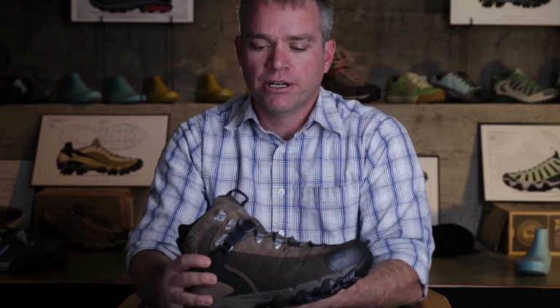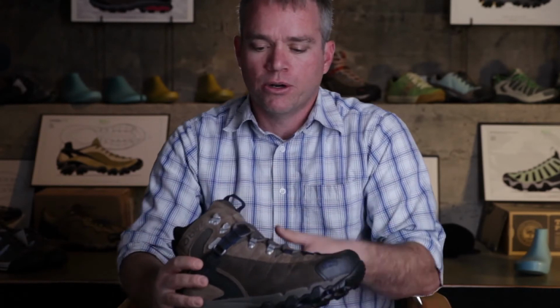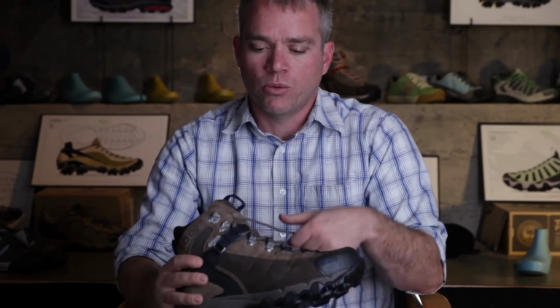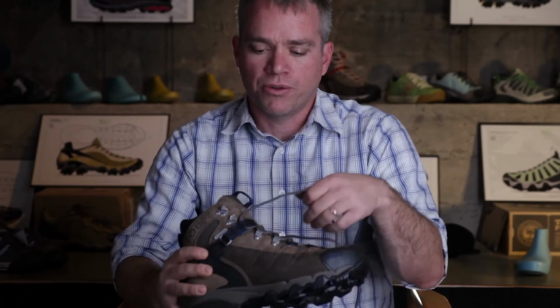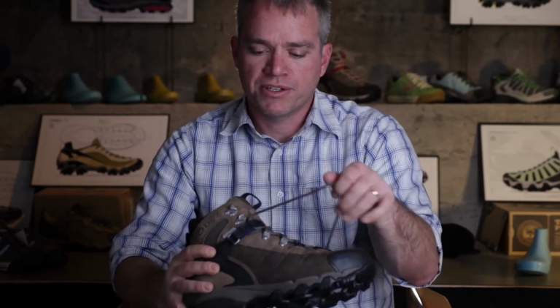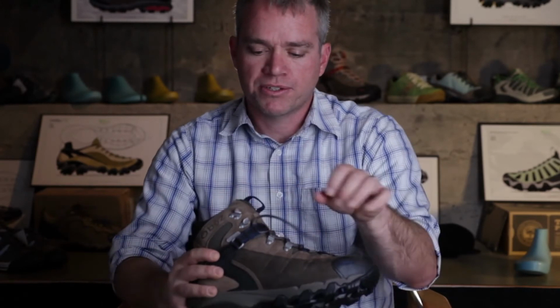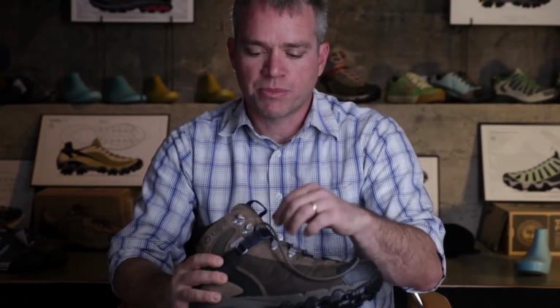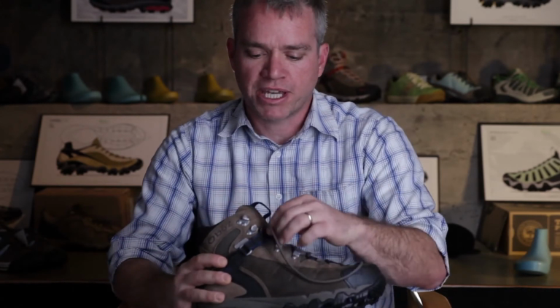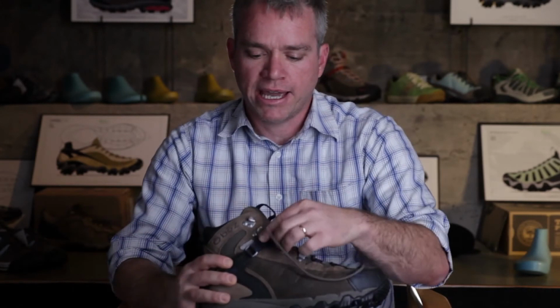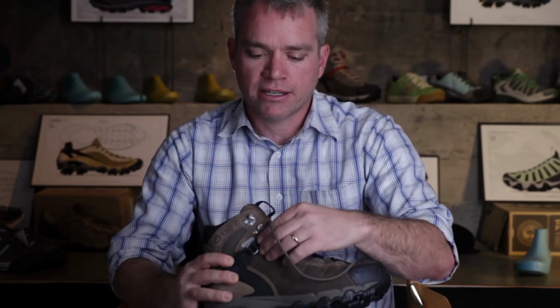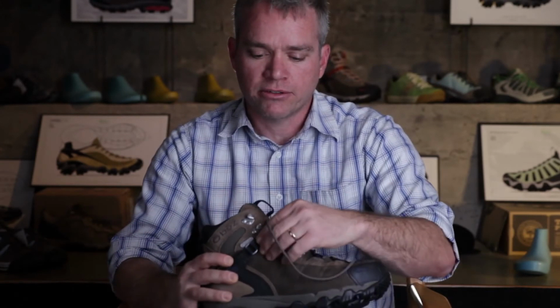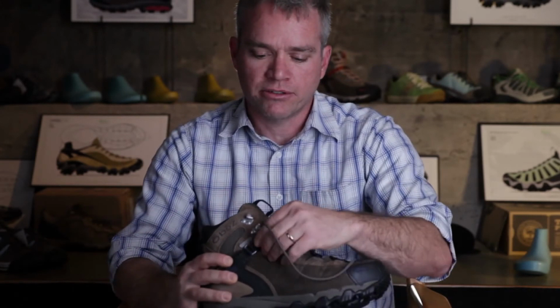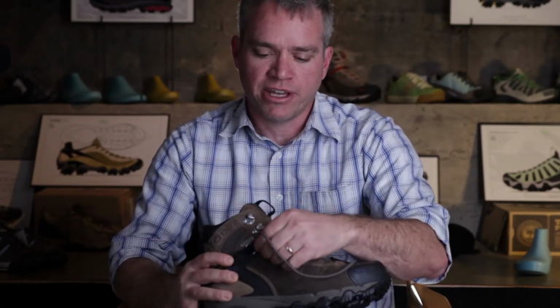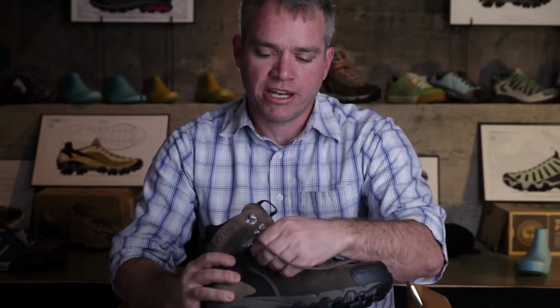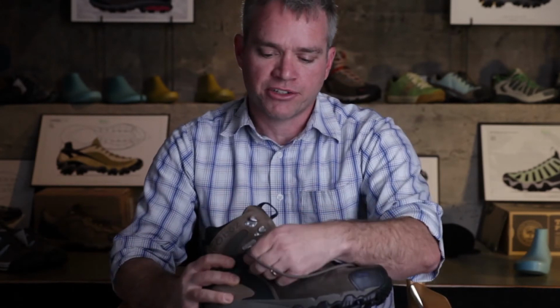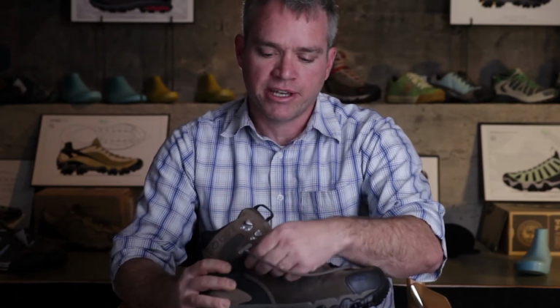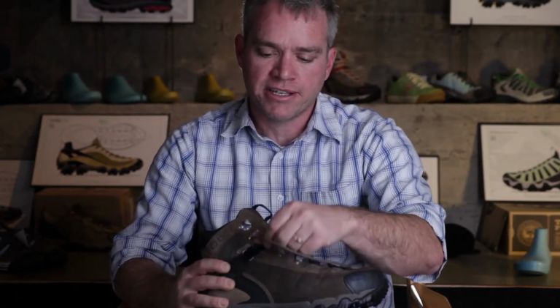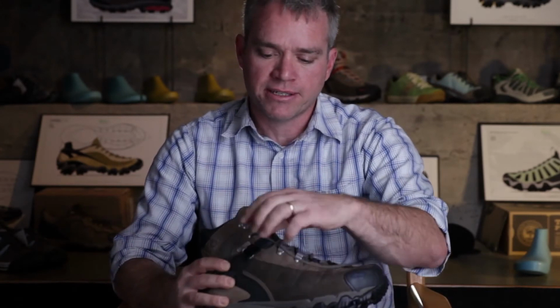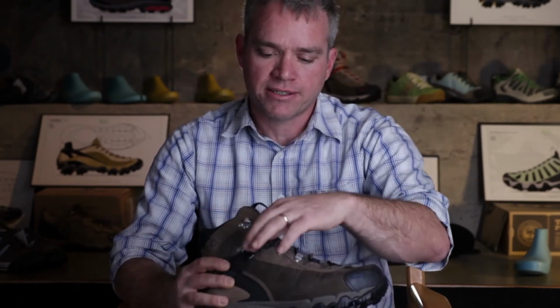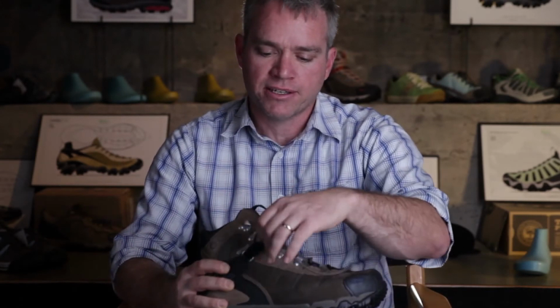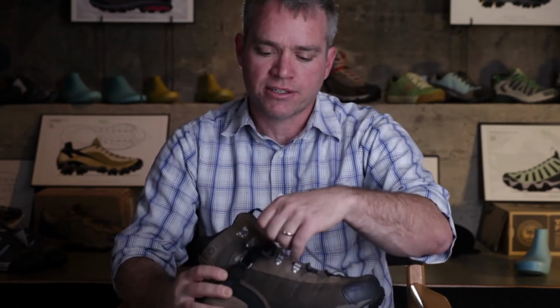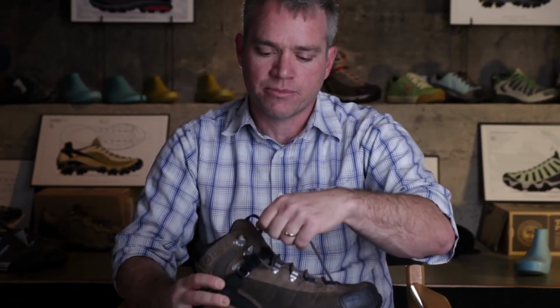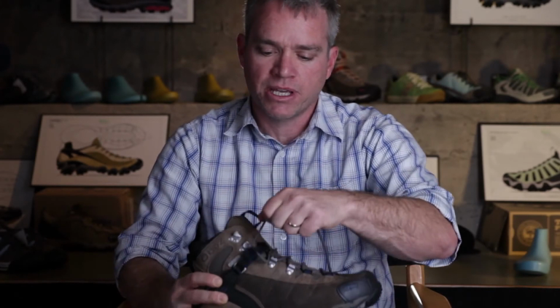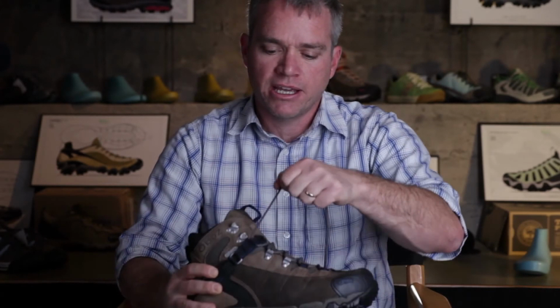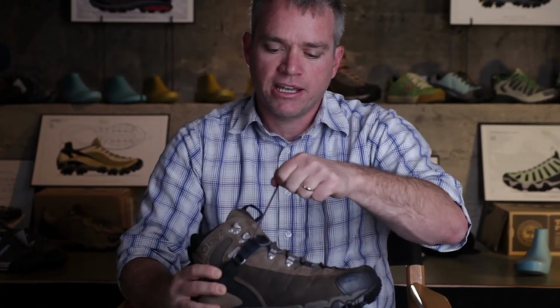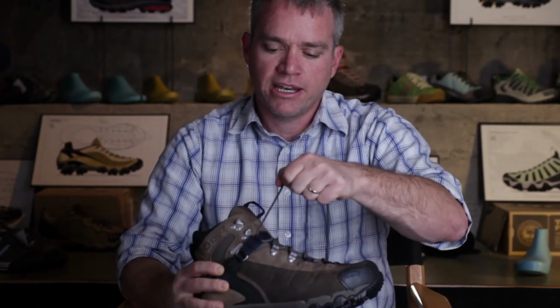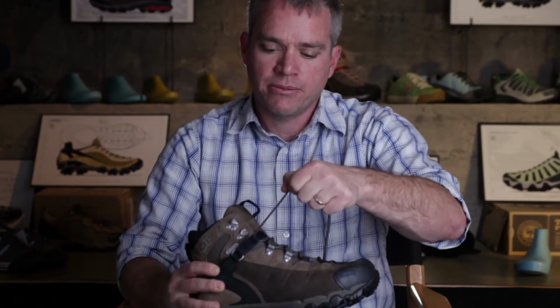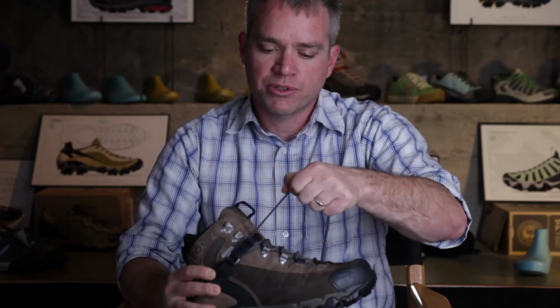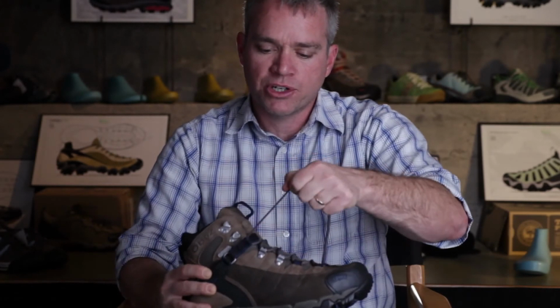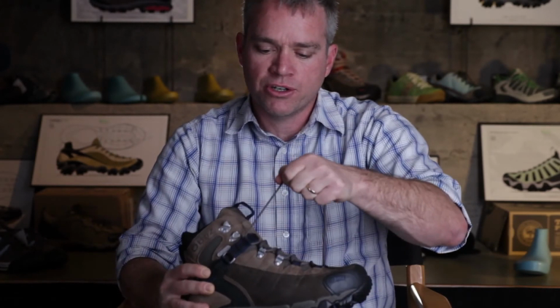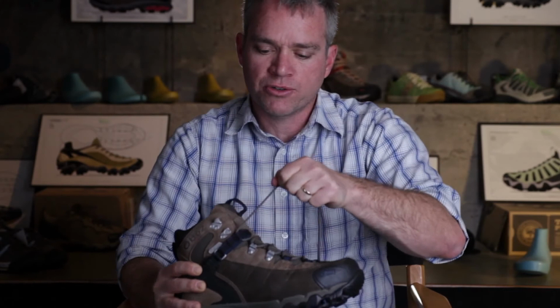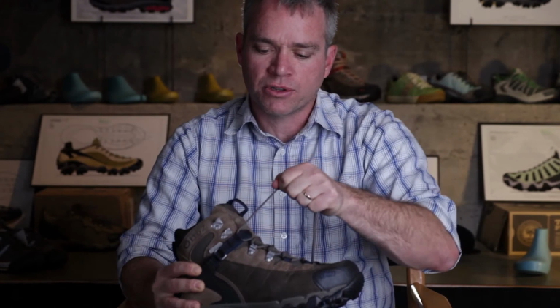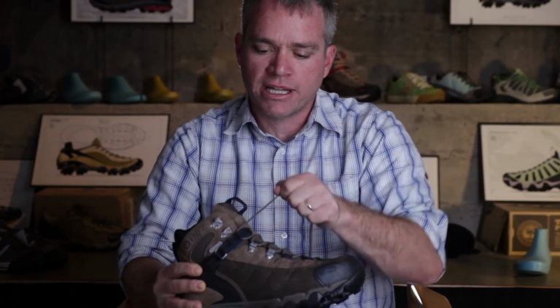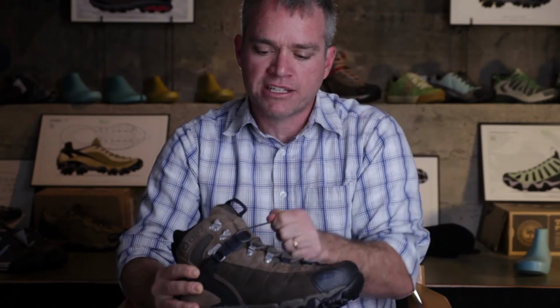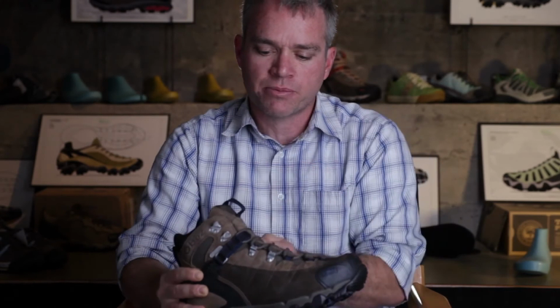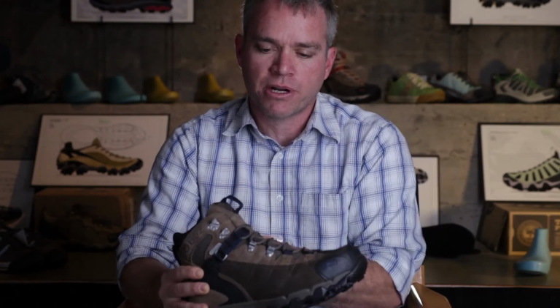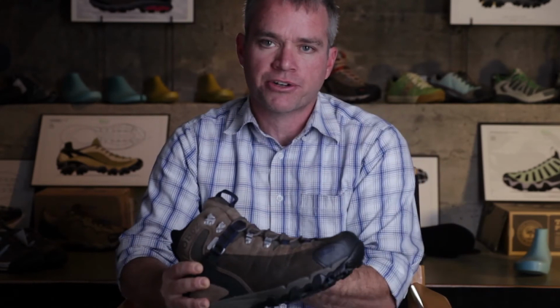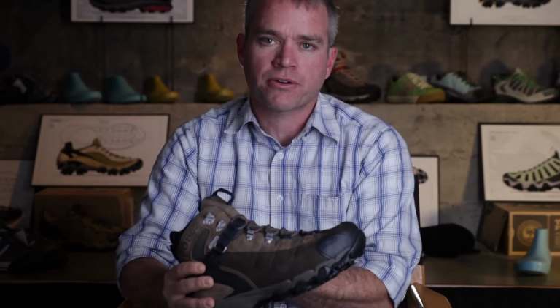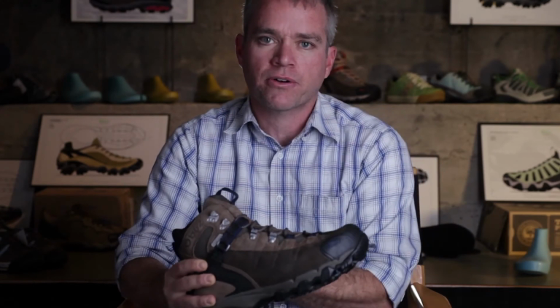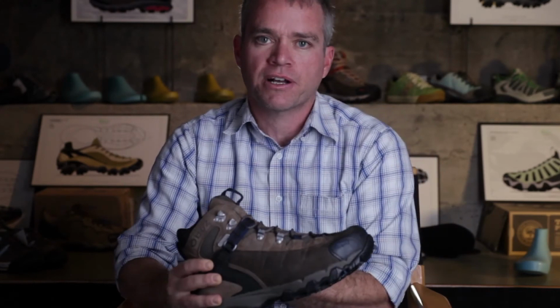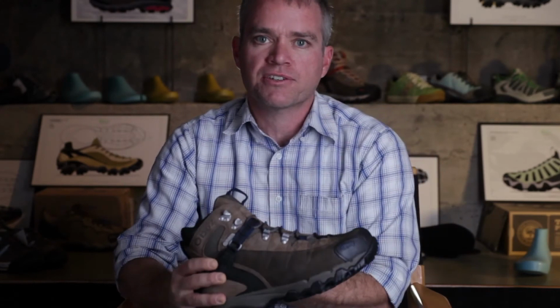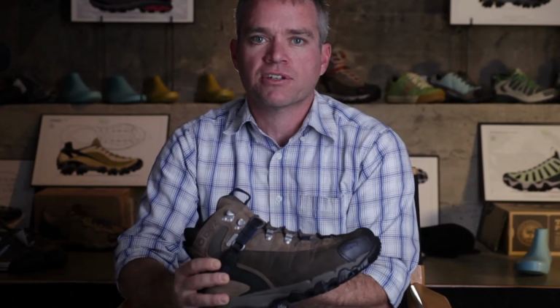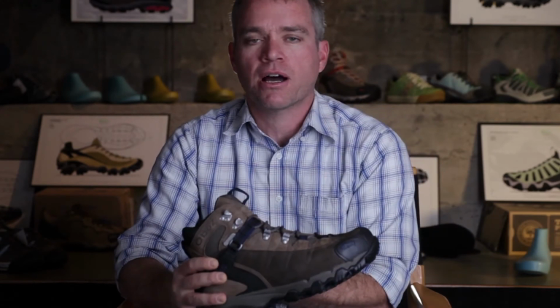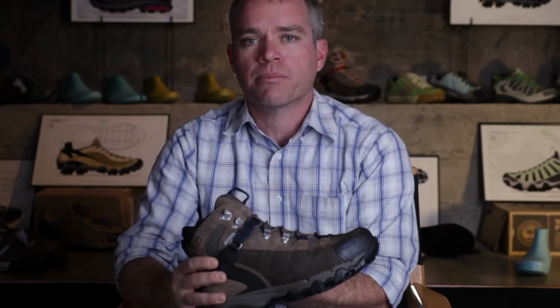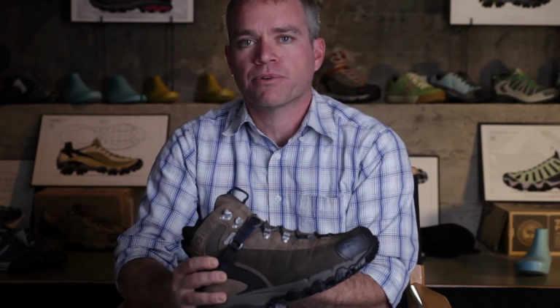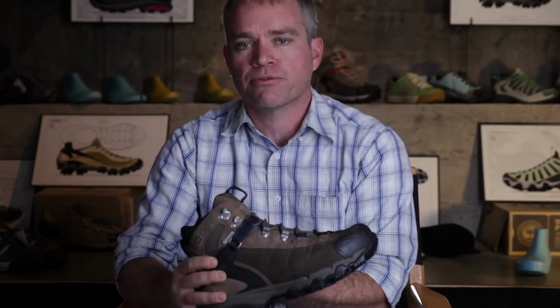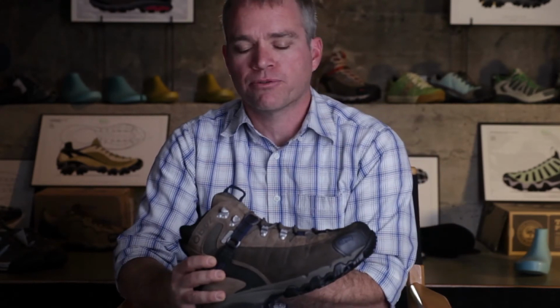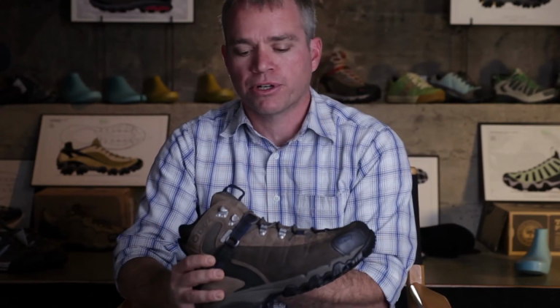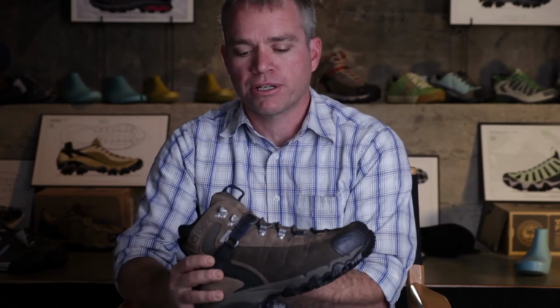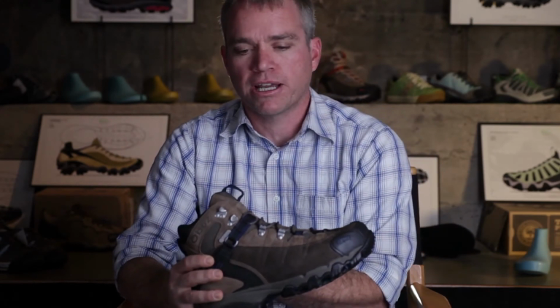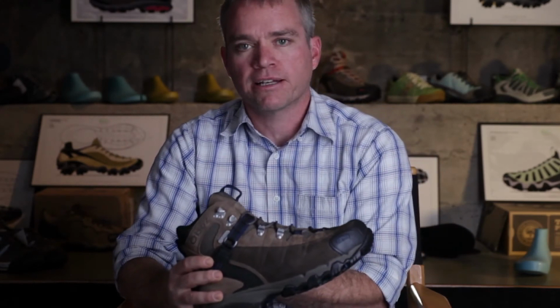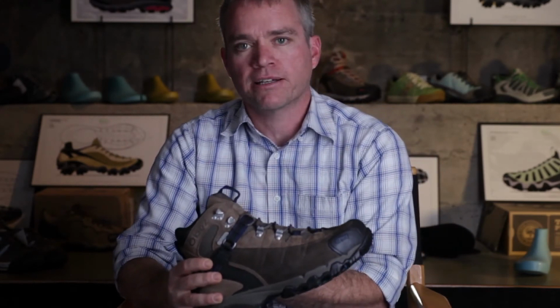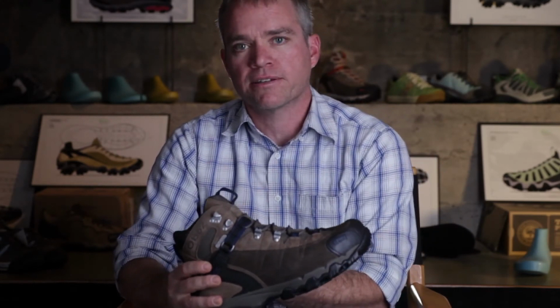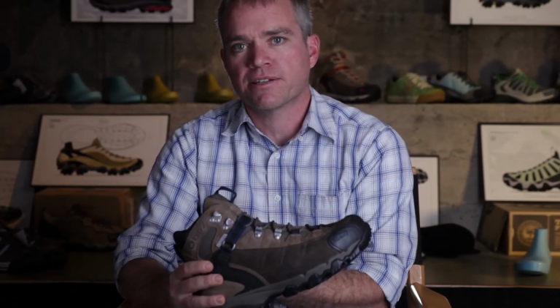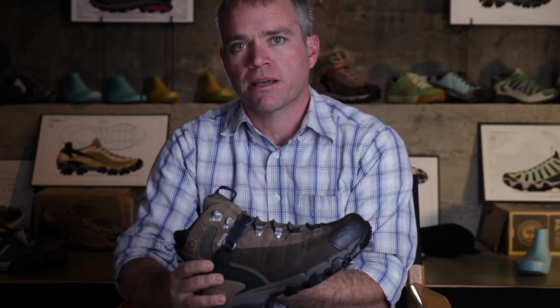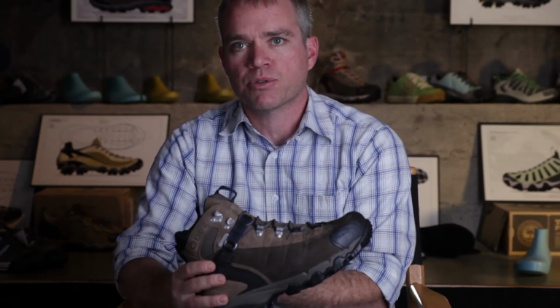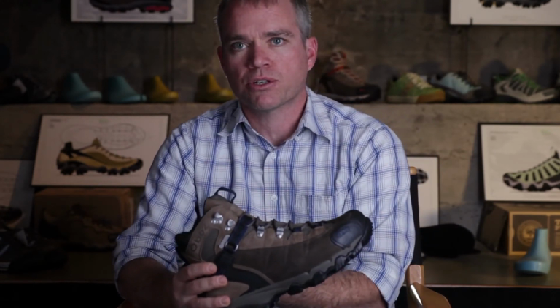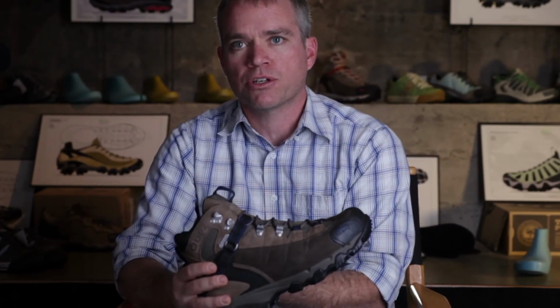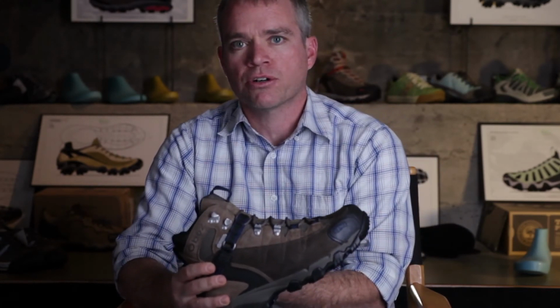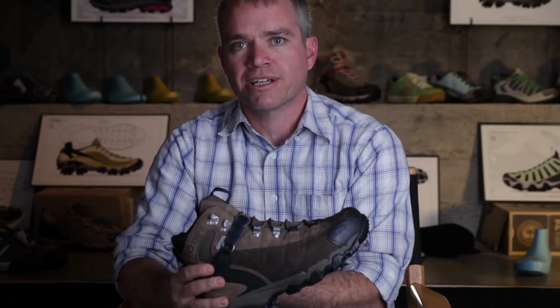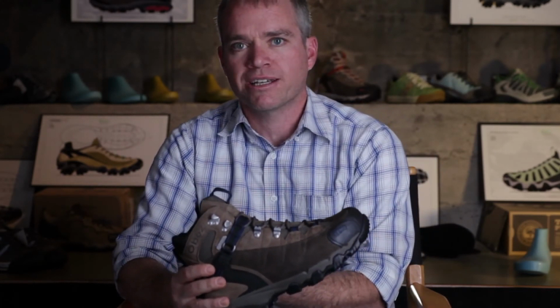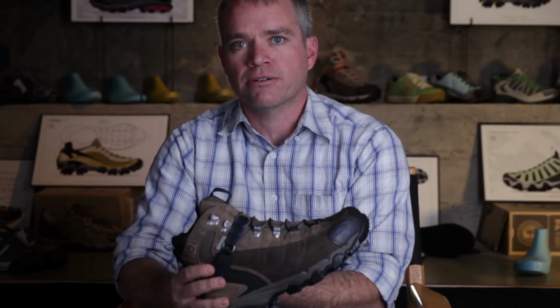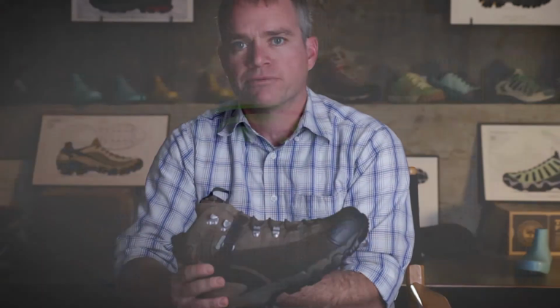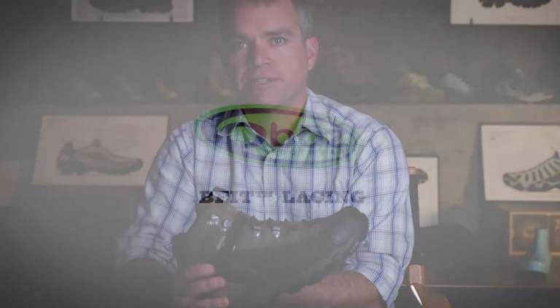This mechanical advantage lacing system enables you to use less pressure across the top of your foot and get the same secure heel fit.